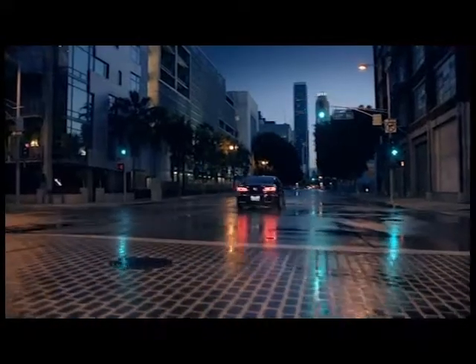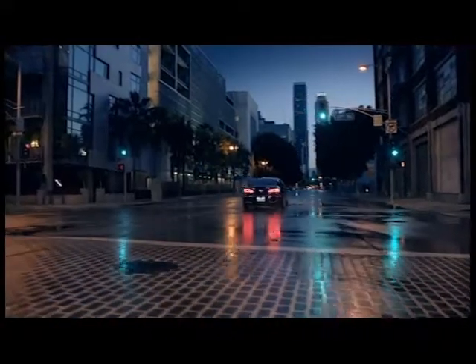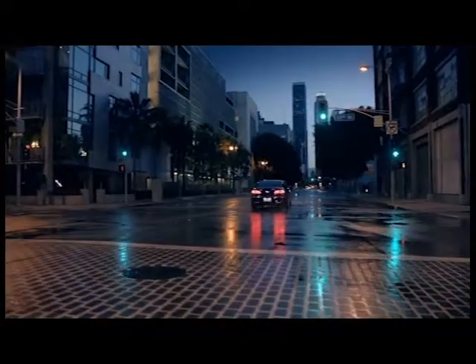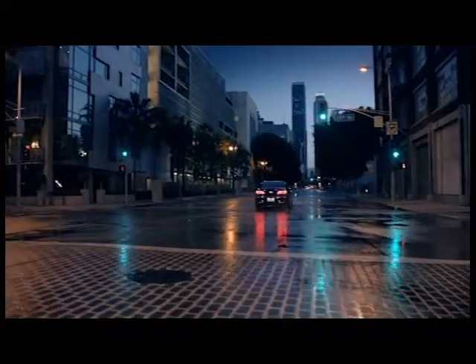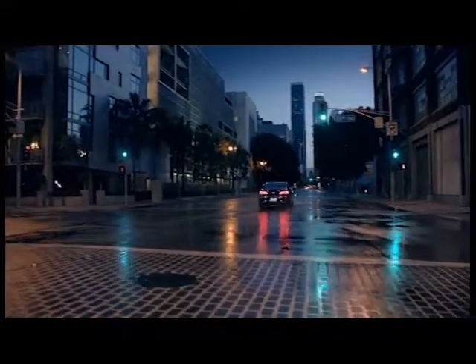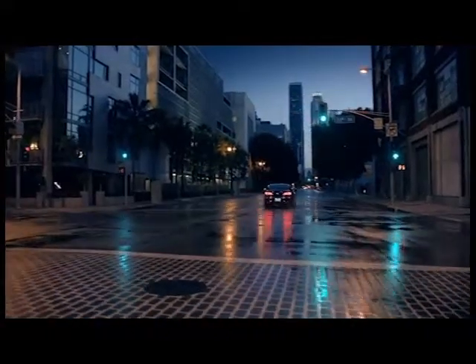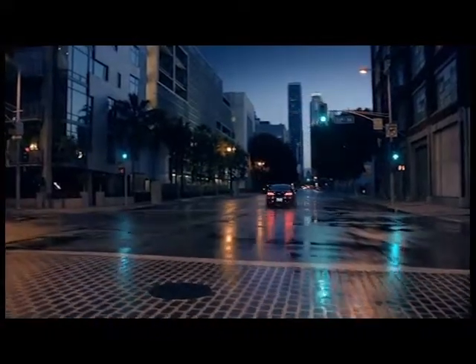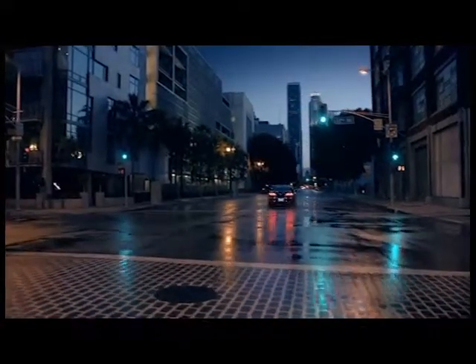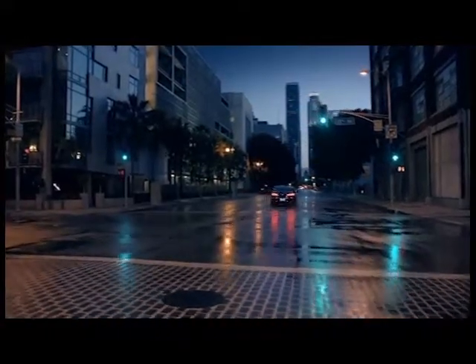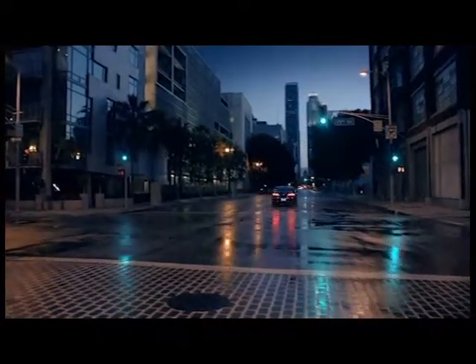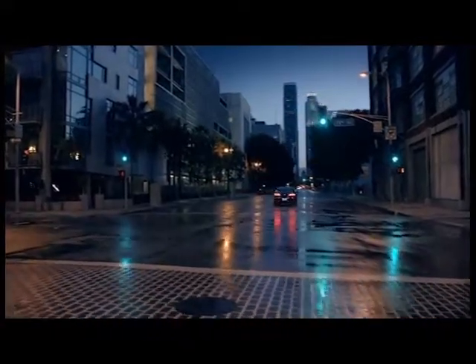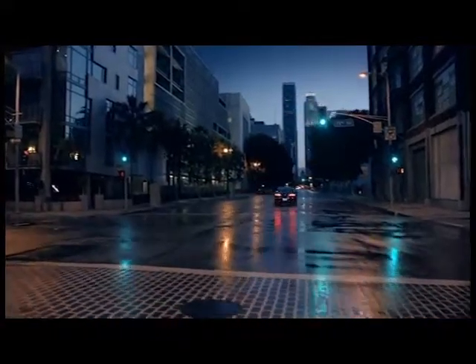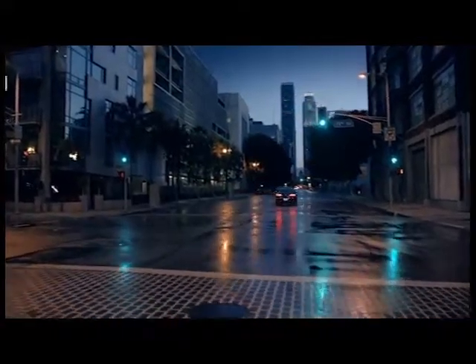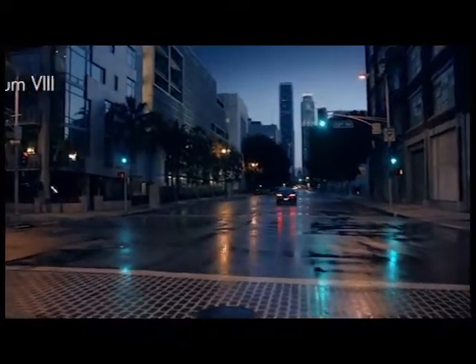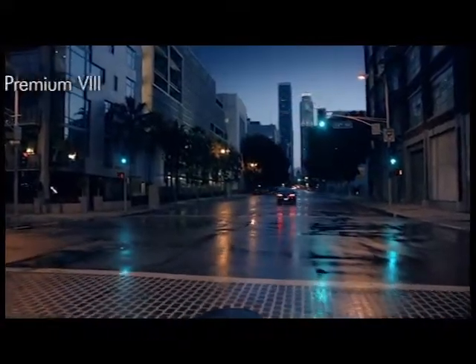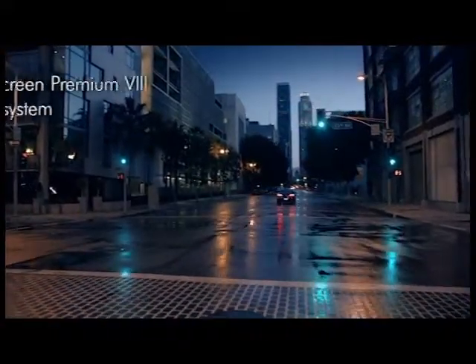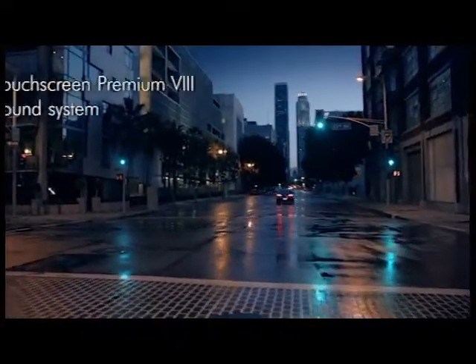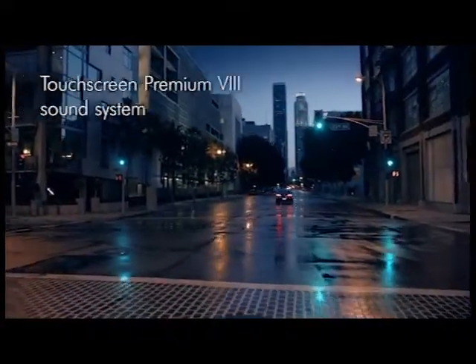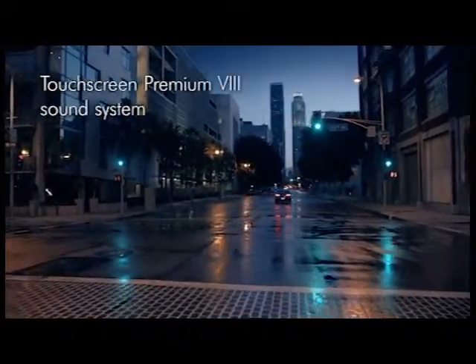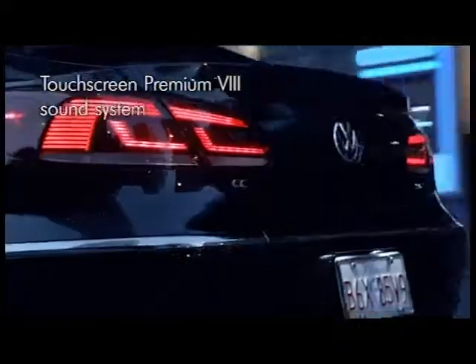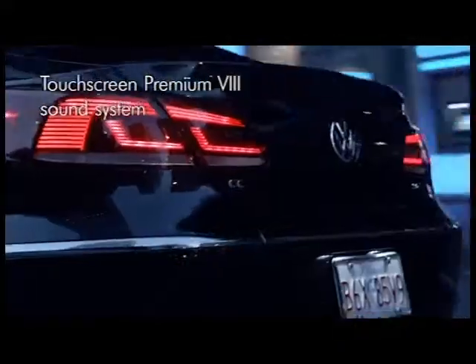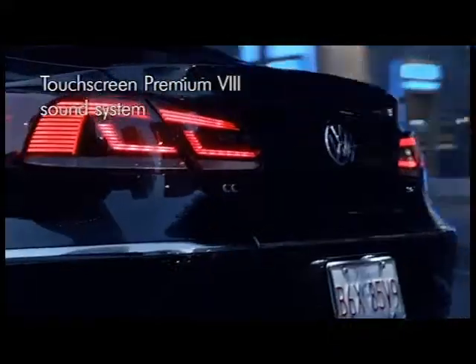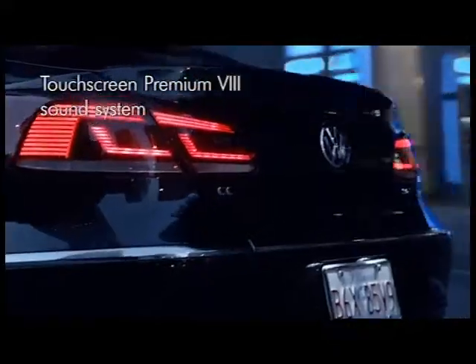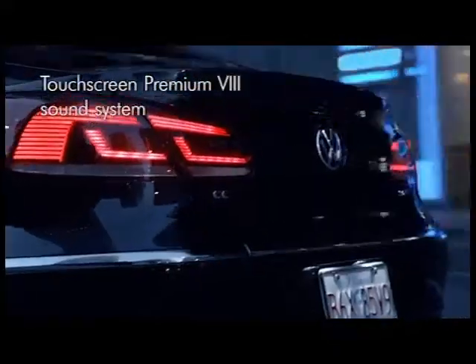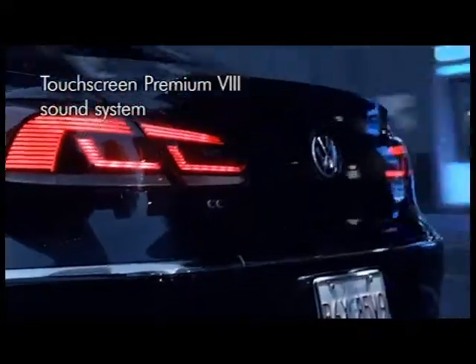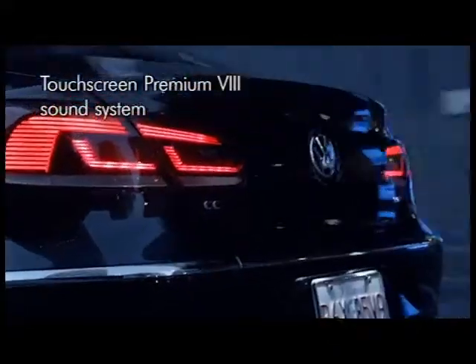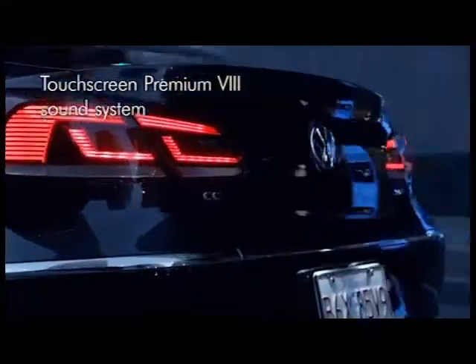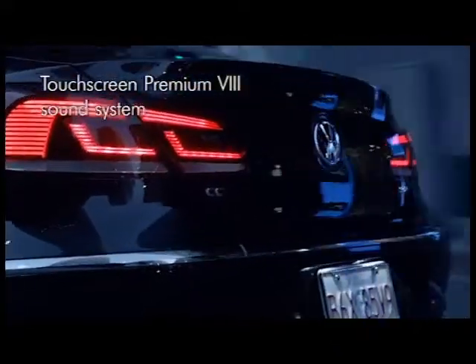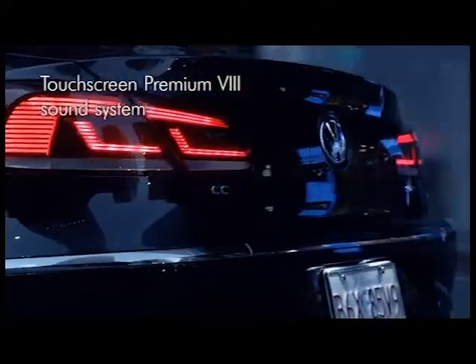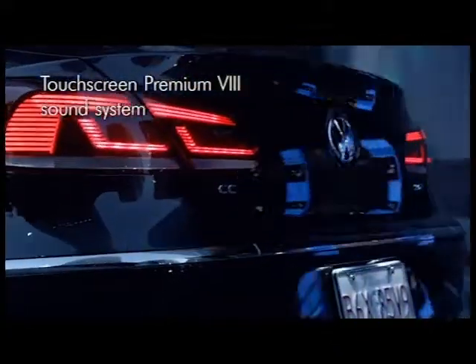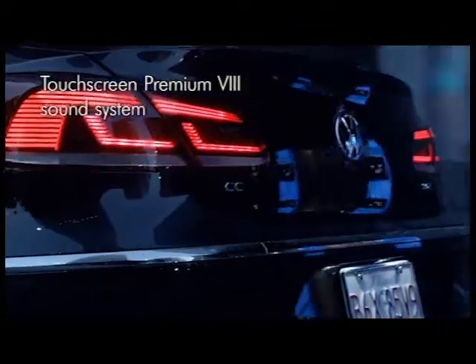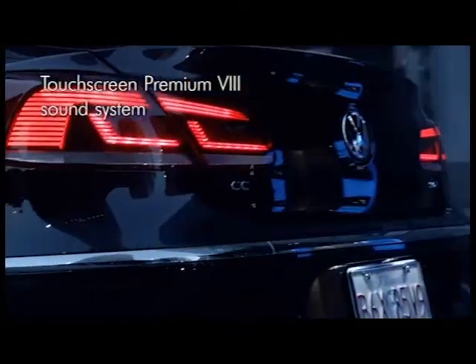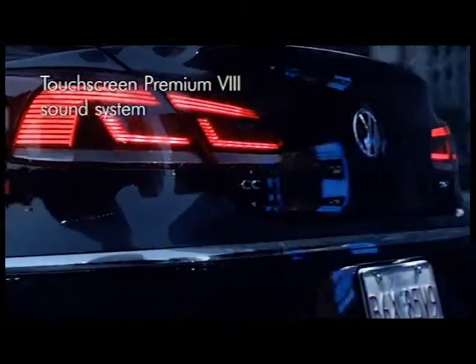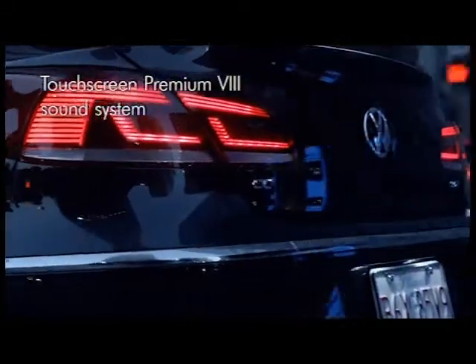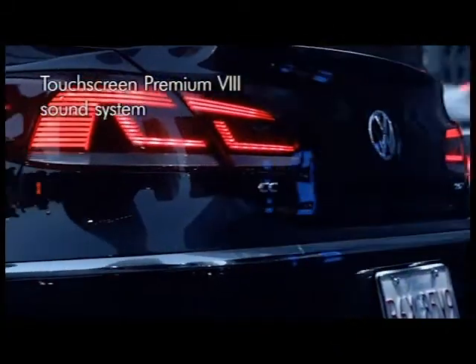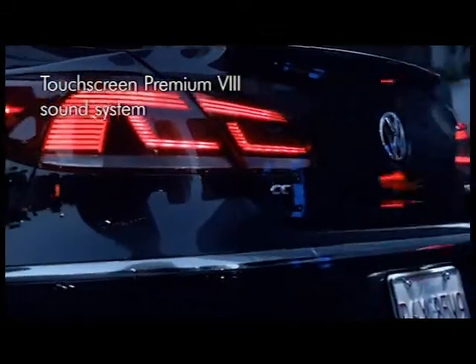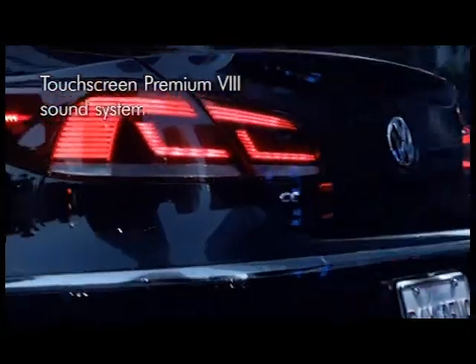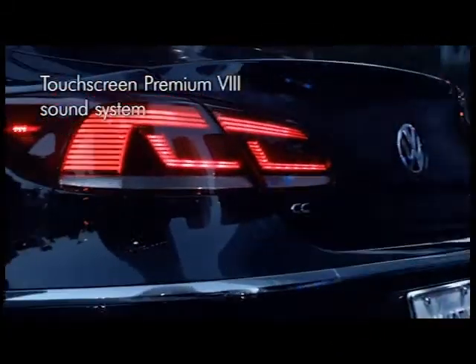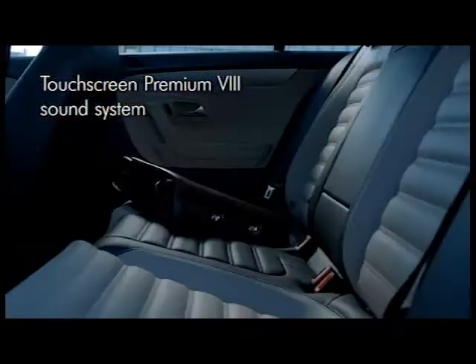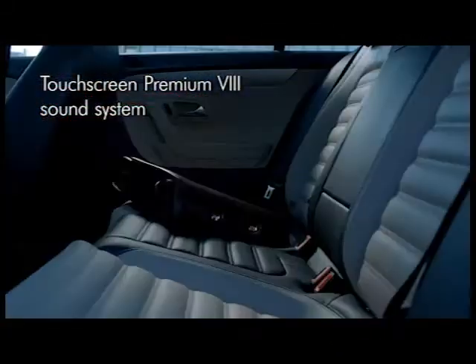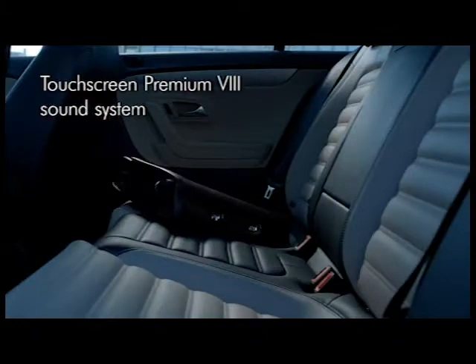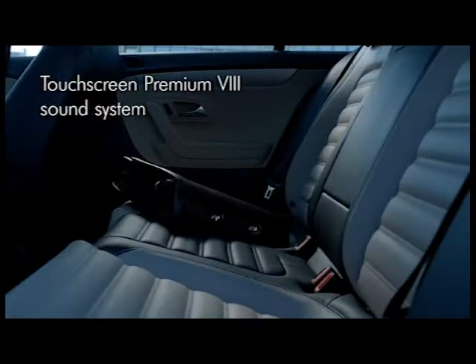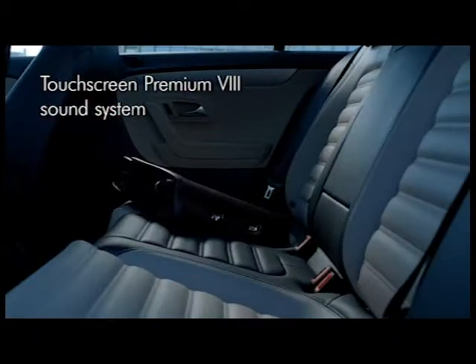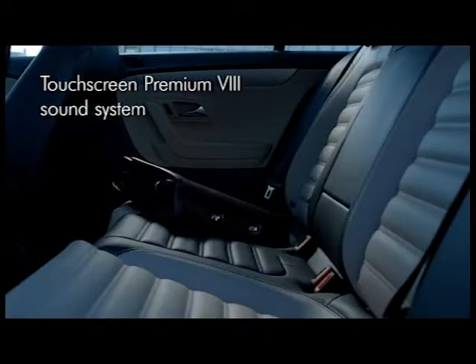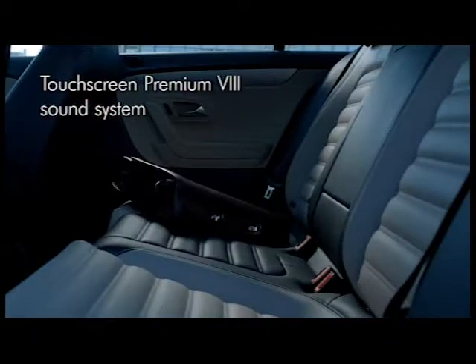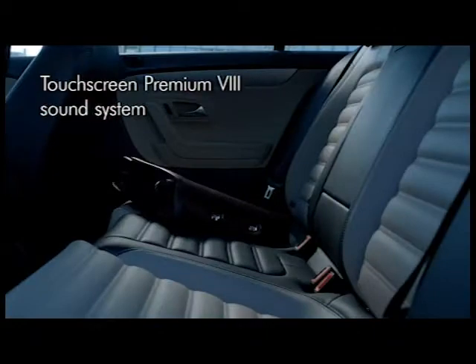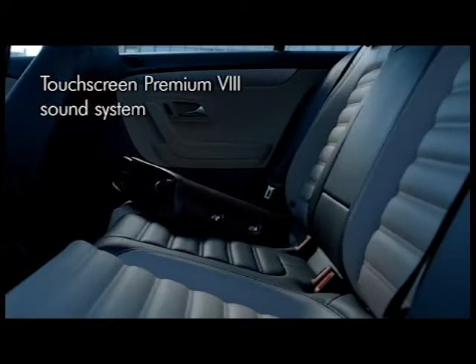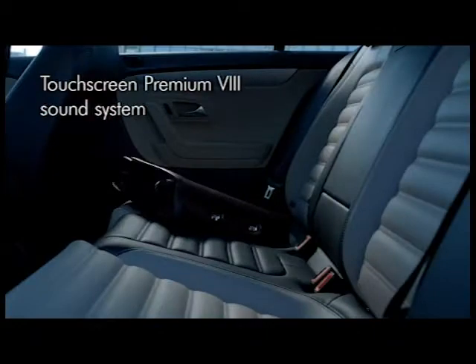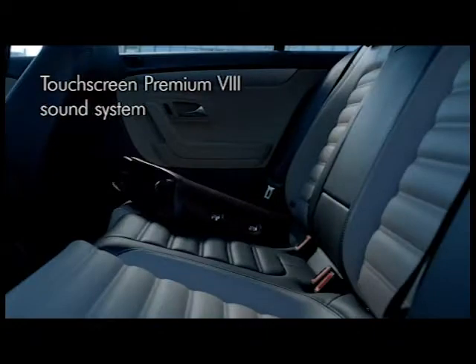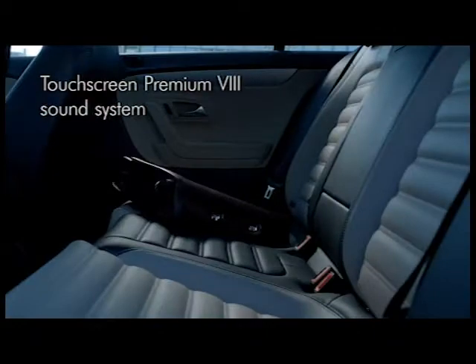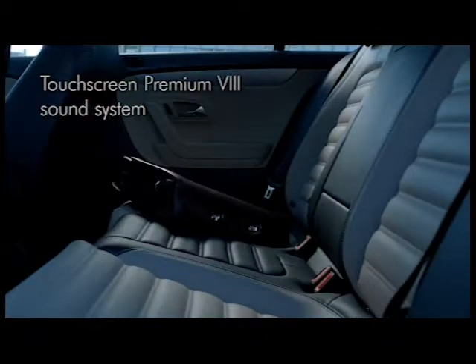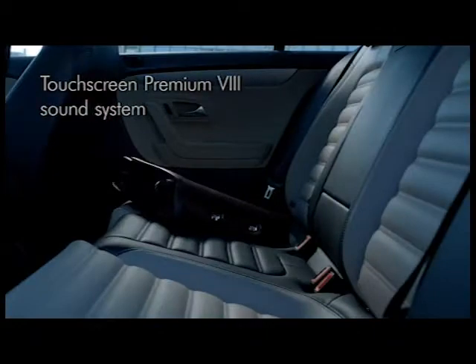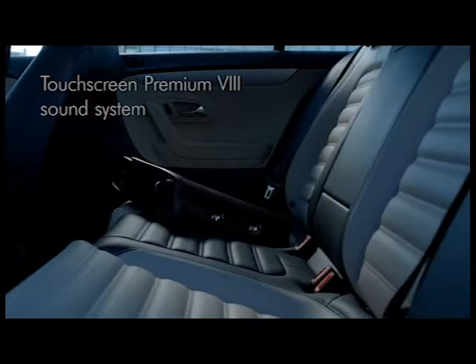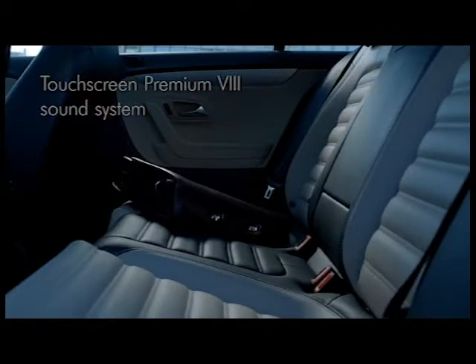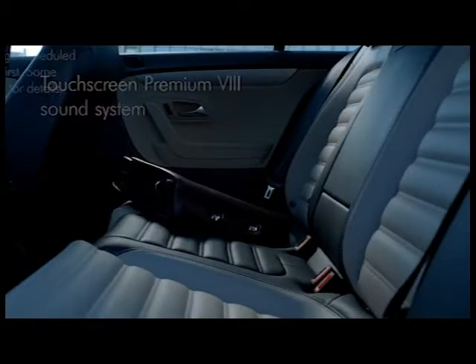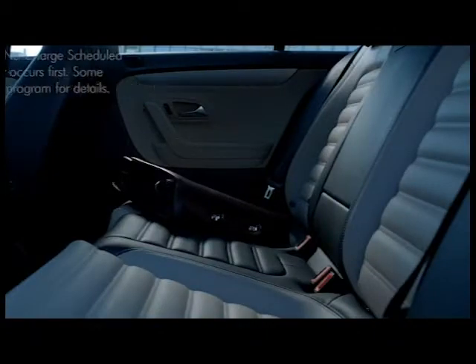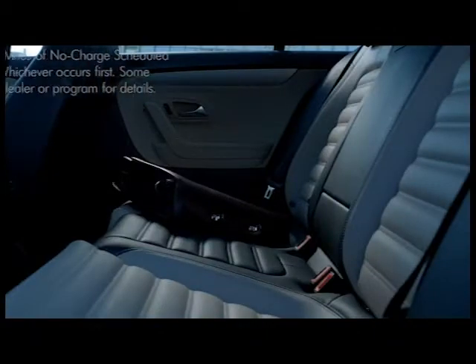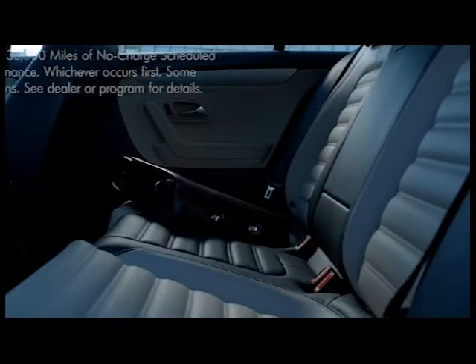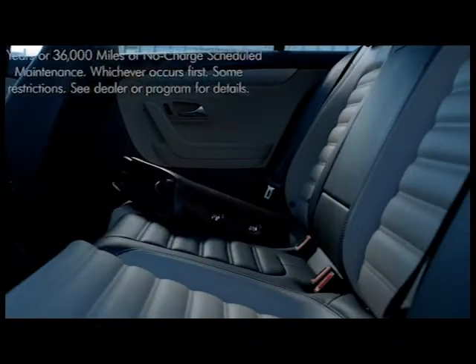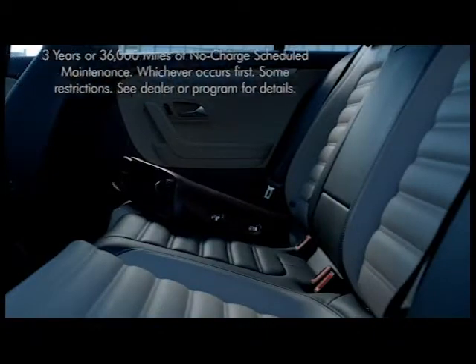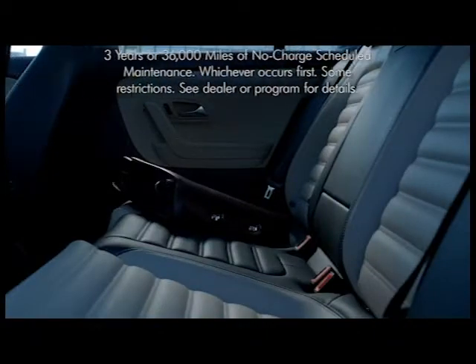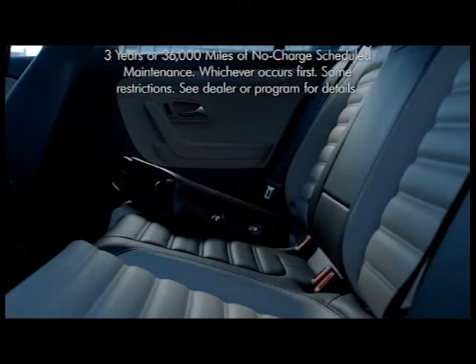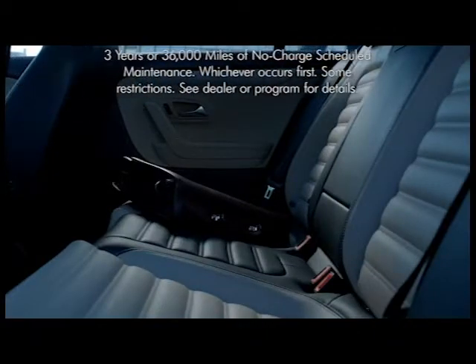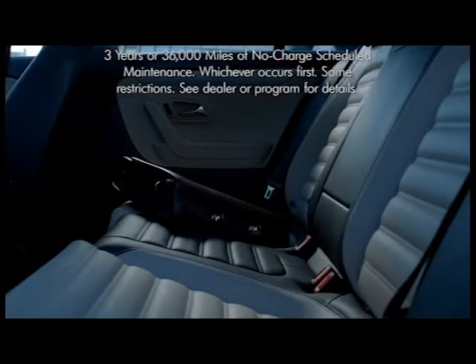With available 4Motion all-wheel drive by your side, the CC can navigate almost any type of terrain with ease.